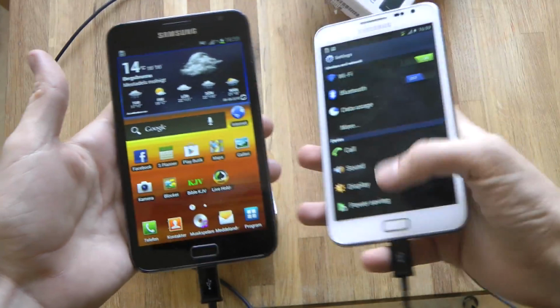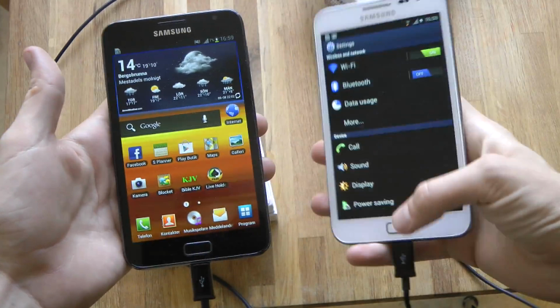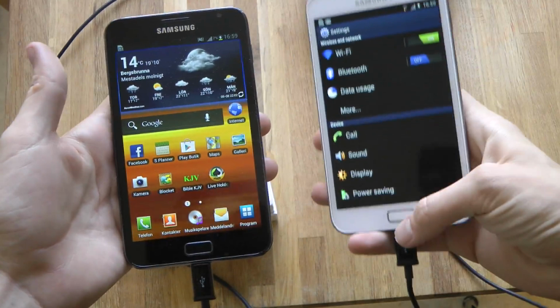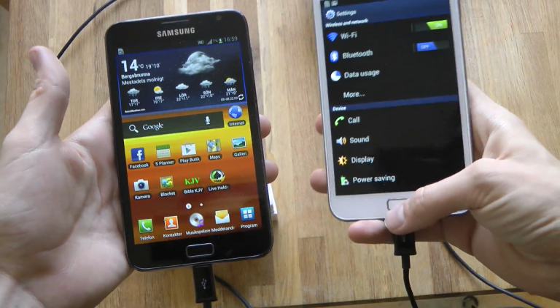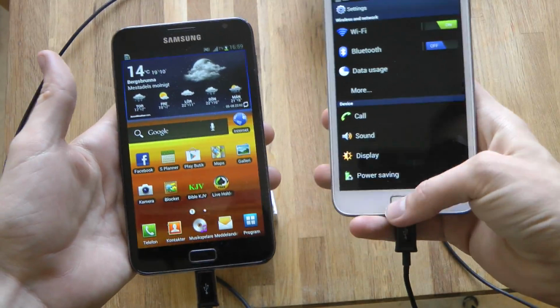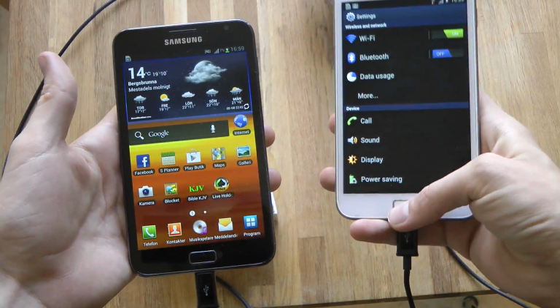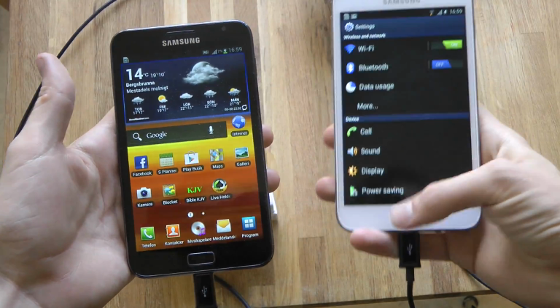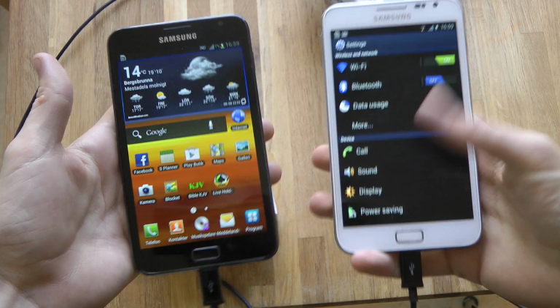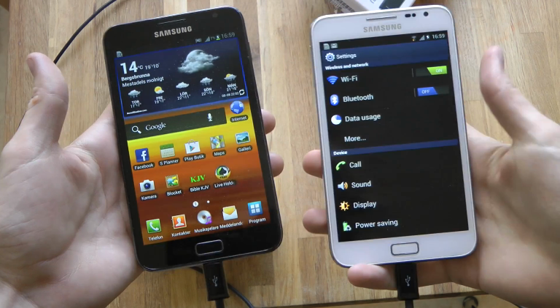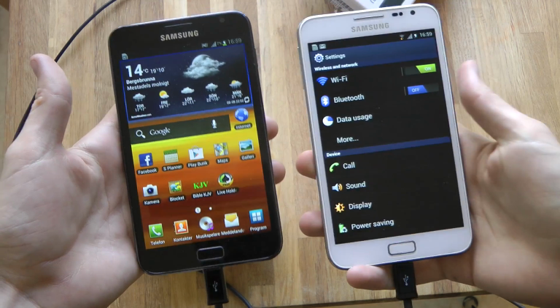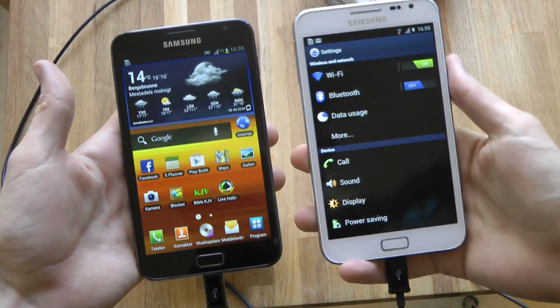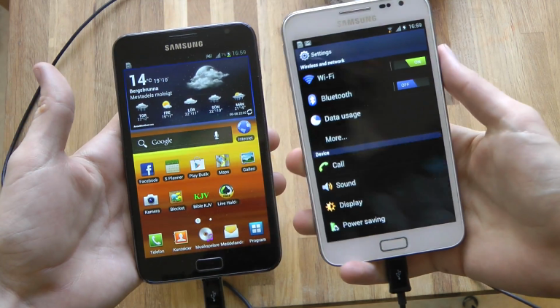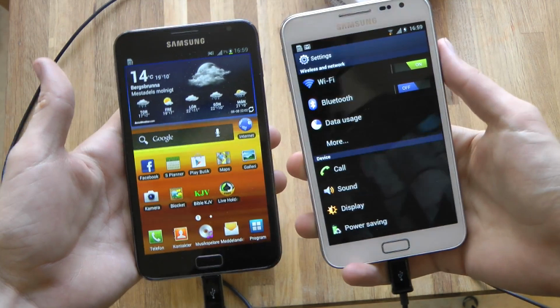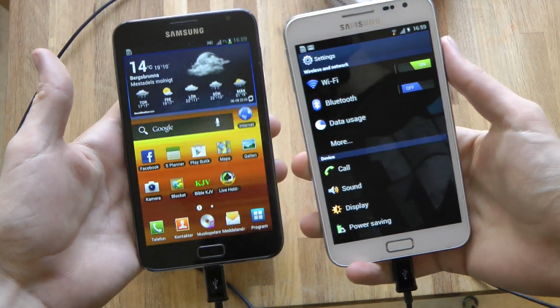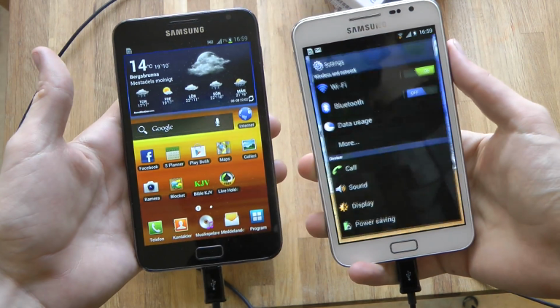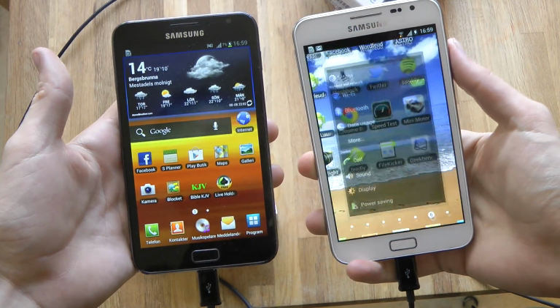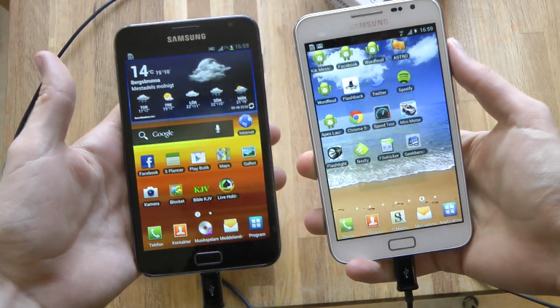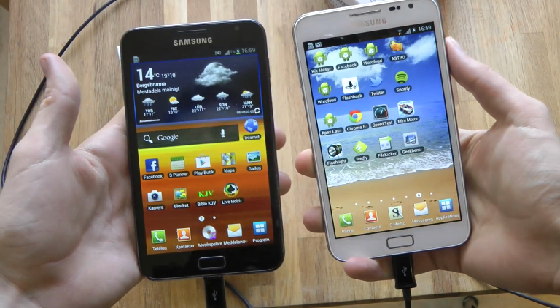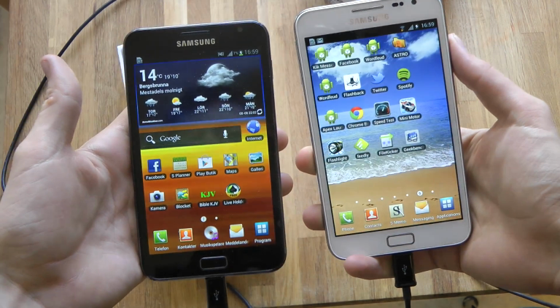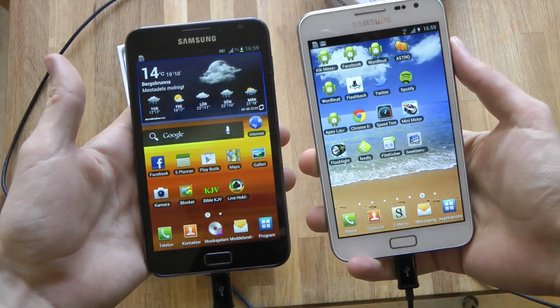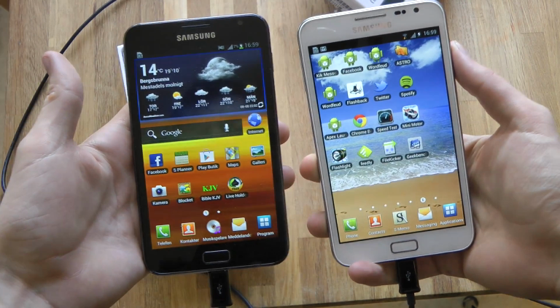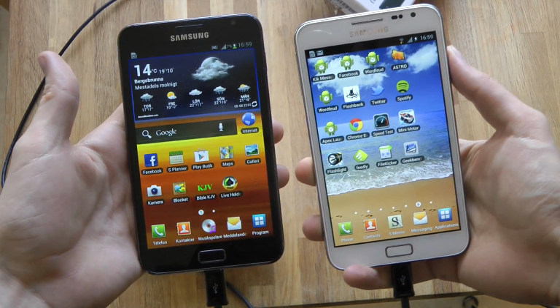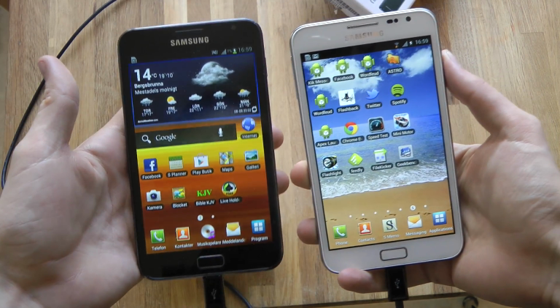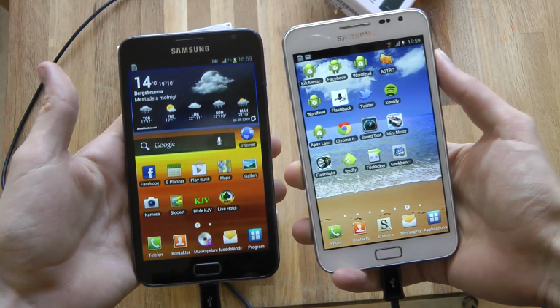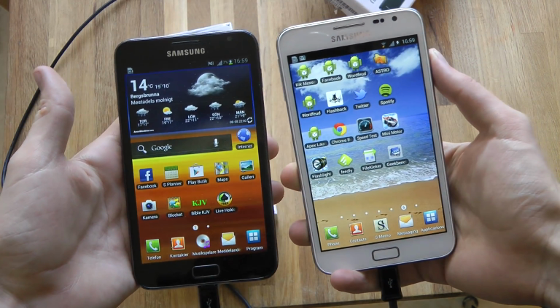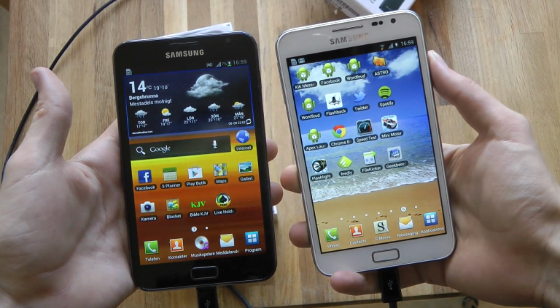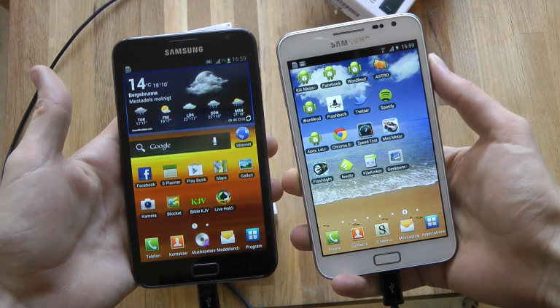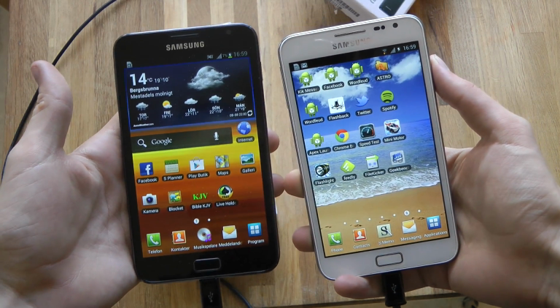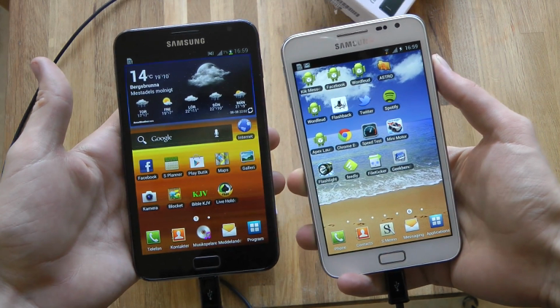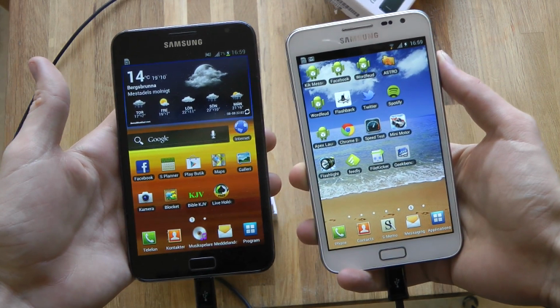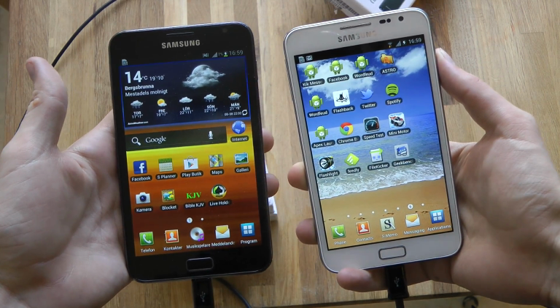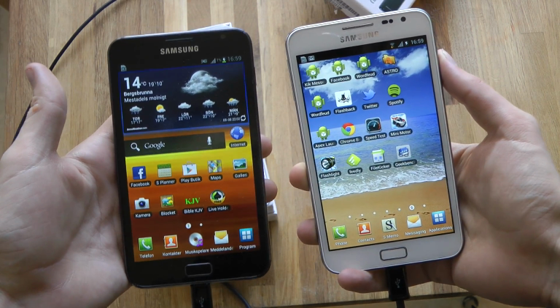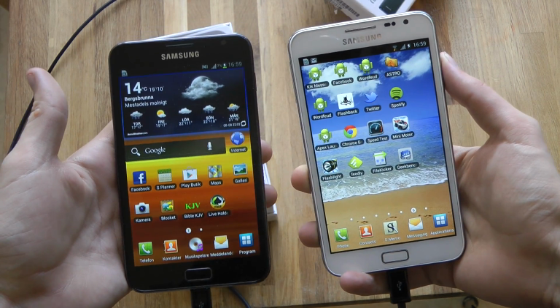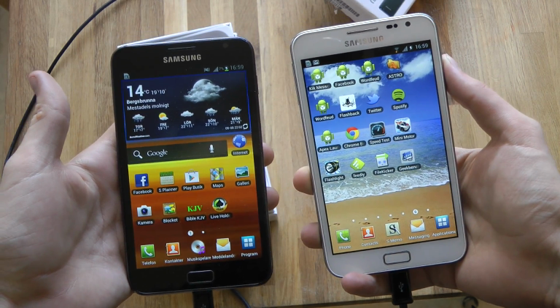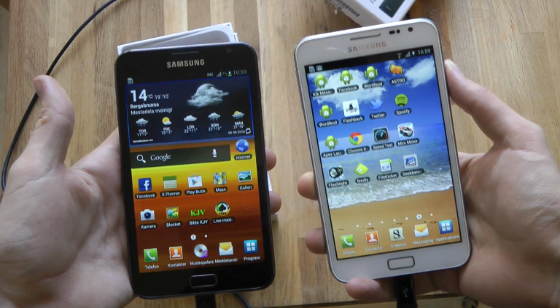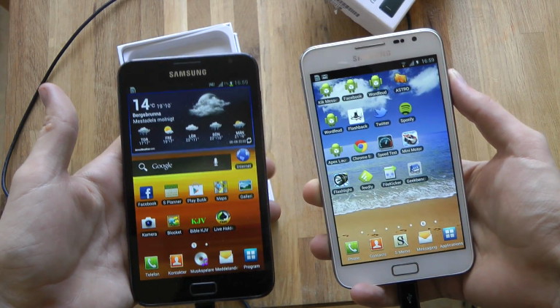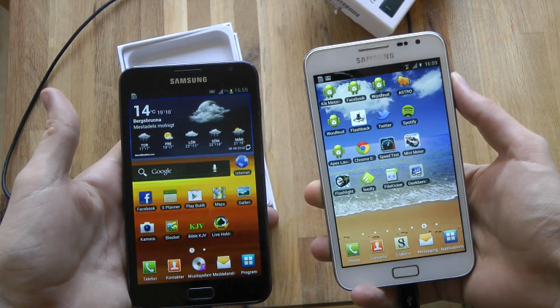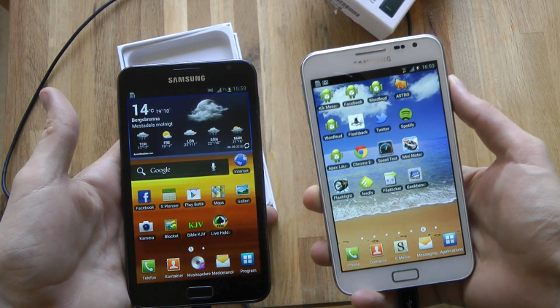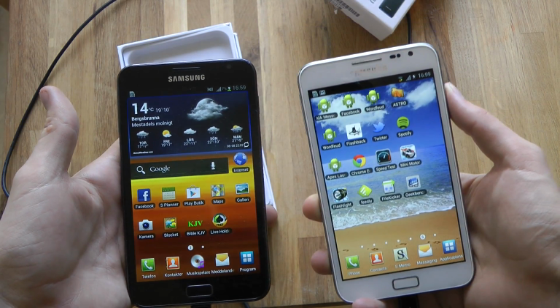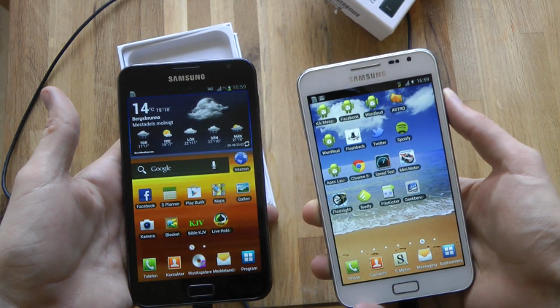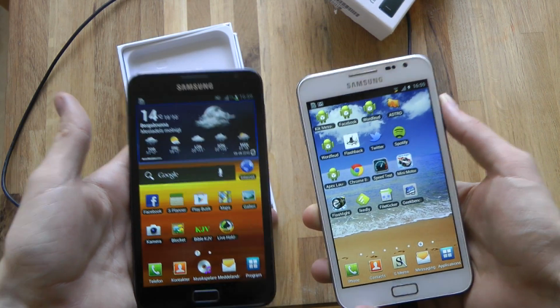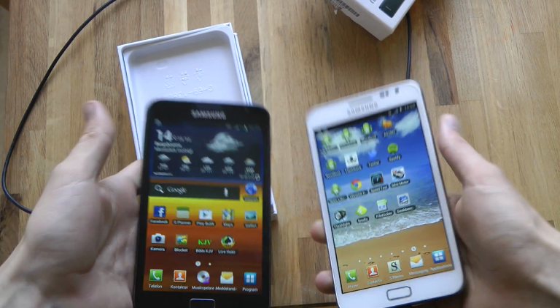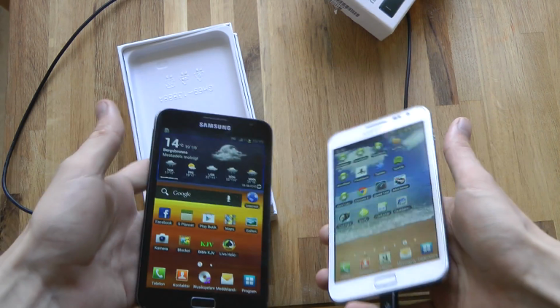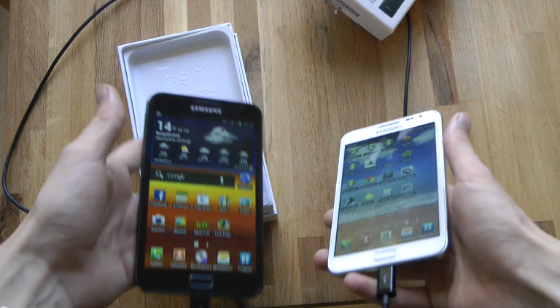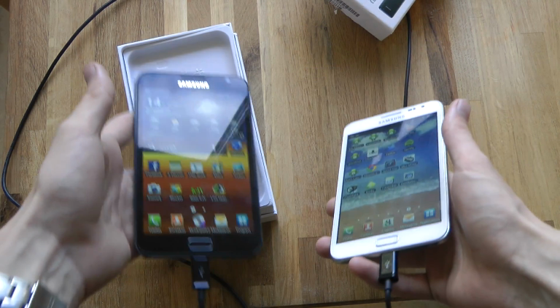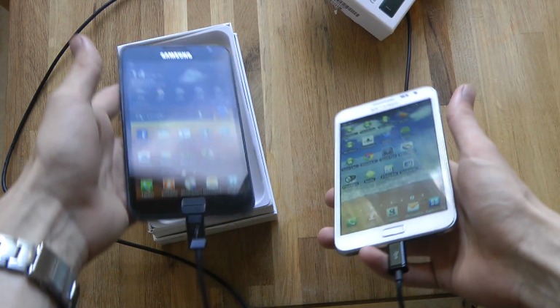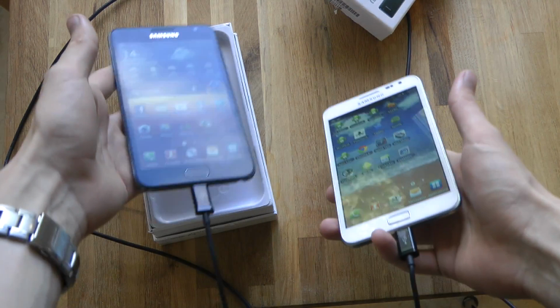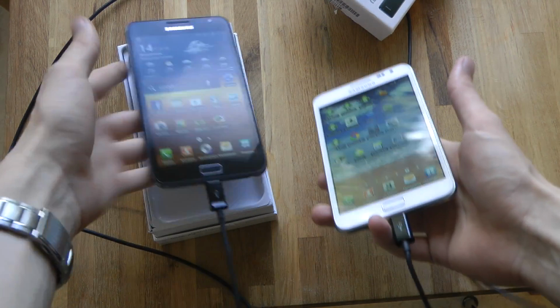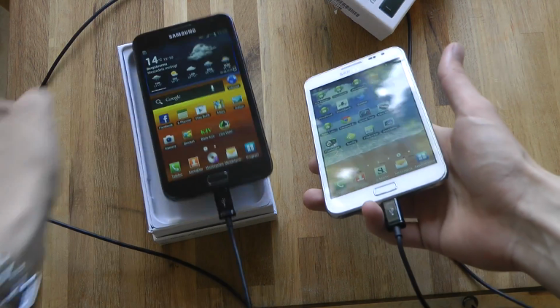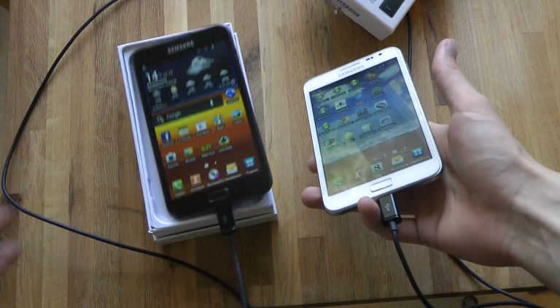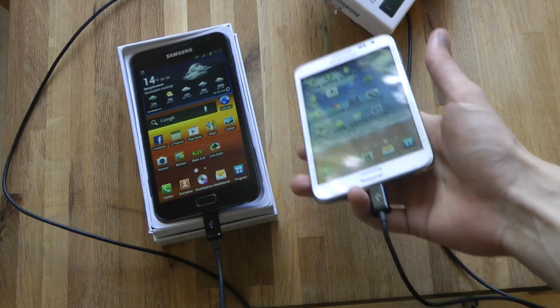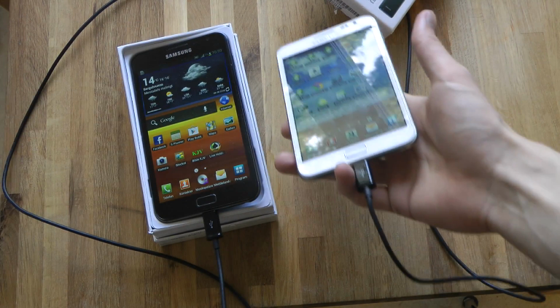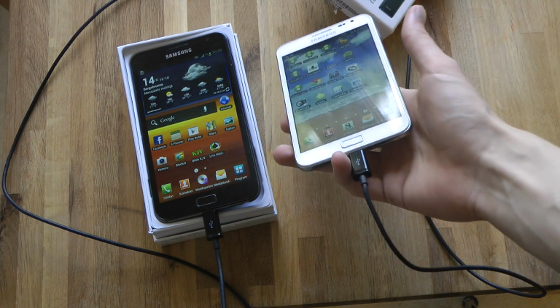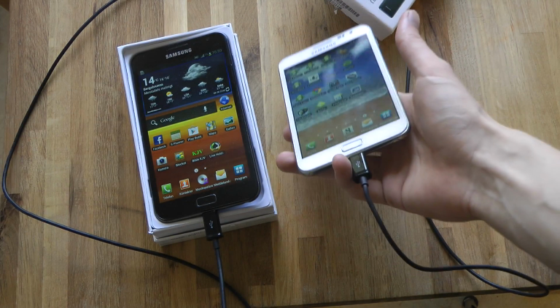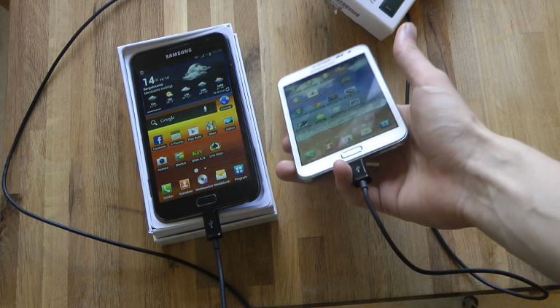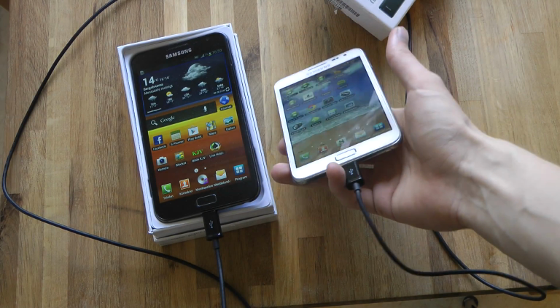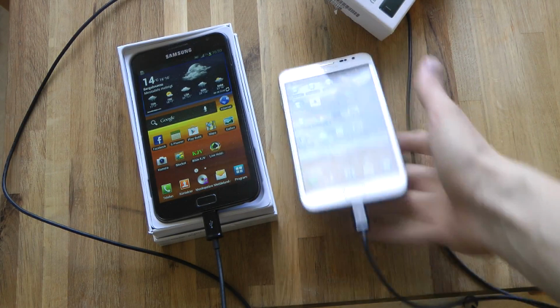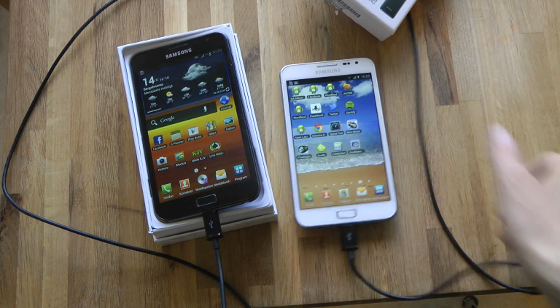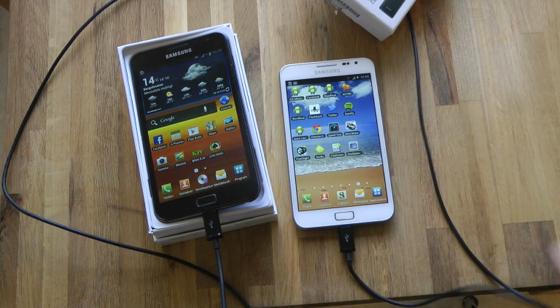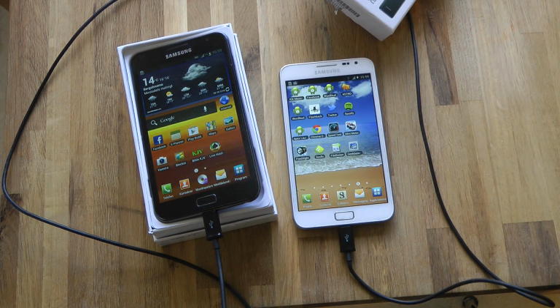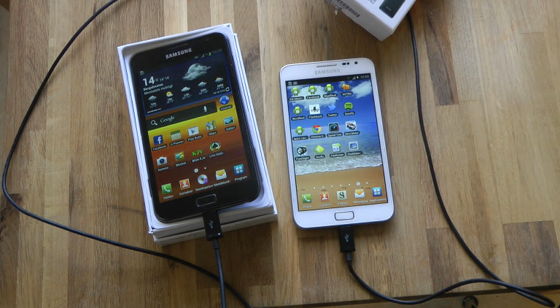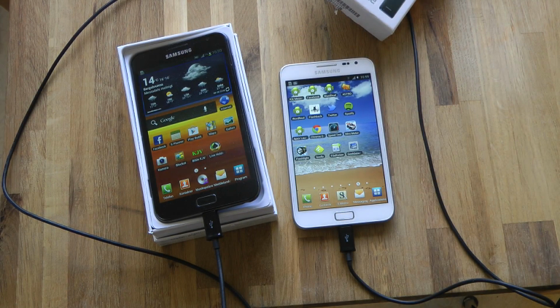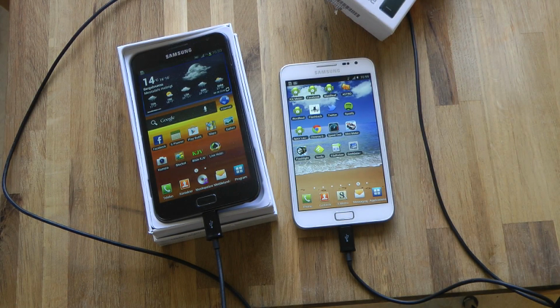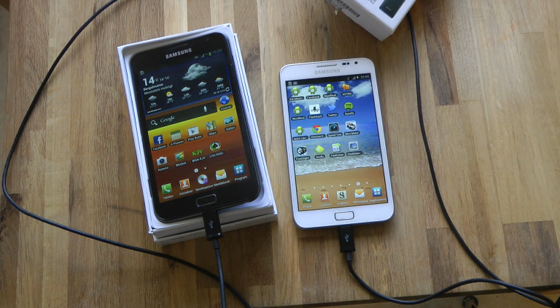Really looking forward to Galaxy Note 2 — August the 29th. Stay tuned. Have a nice day. Bye-bye. Thank you.